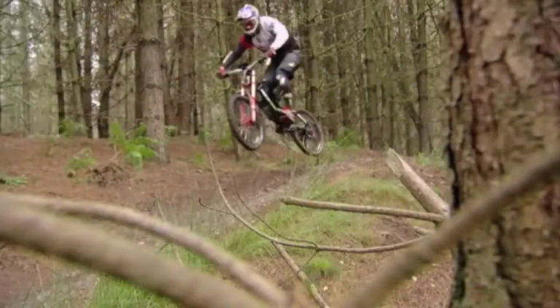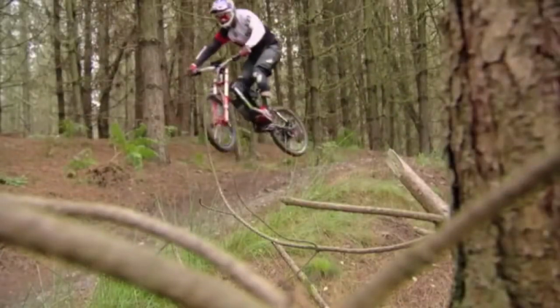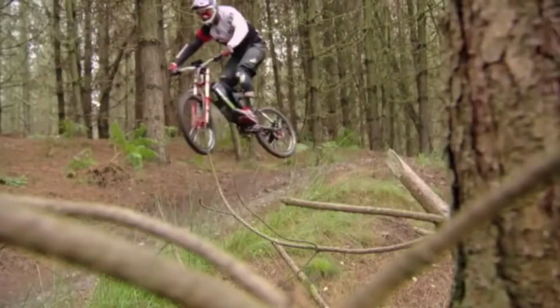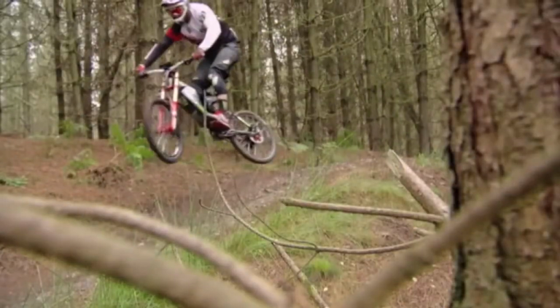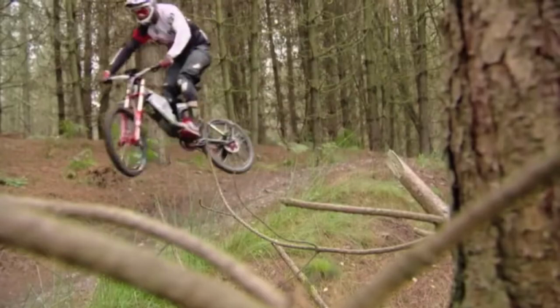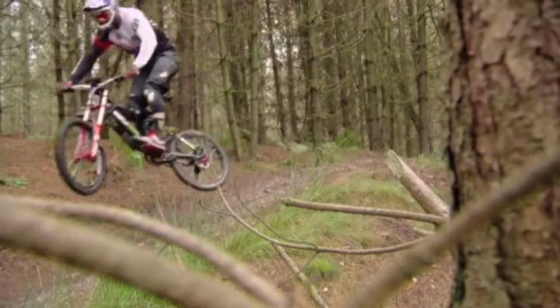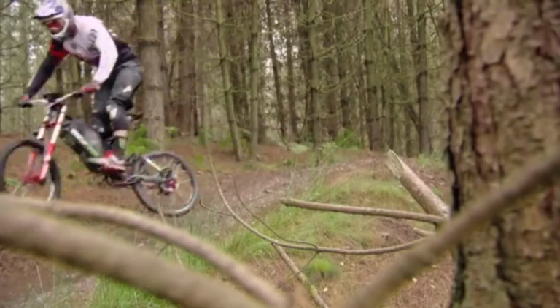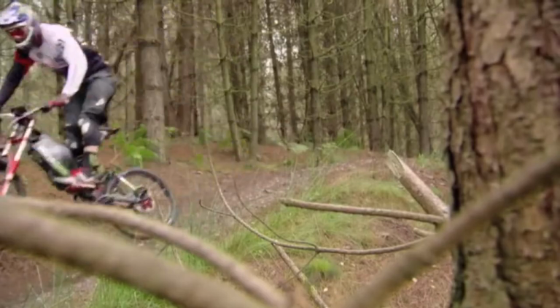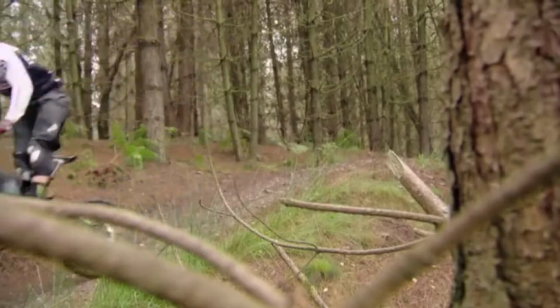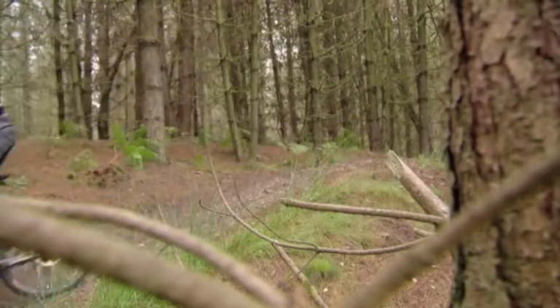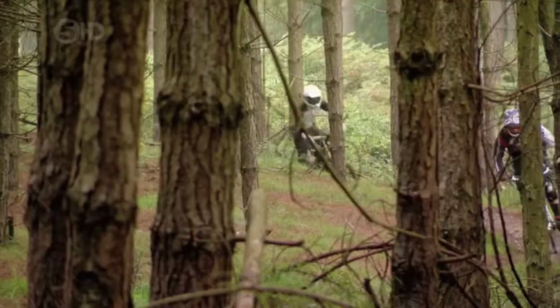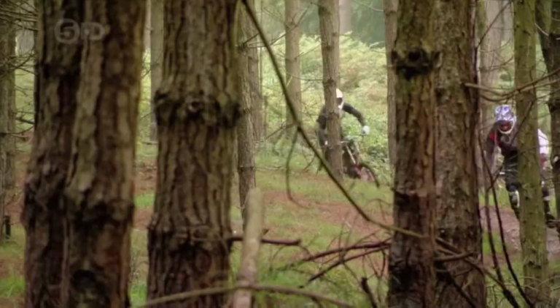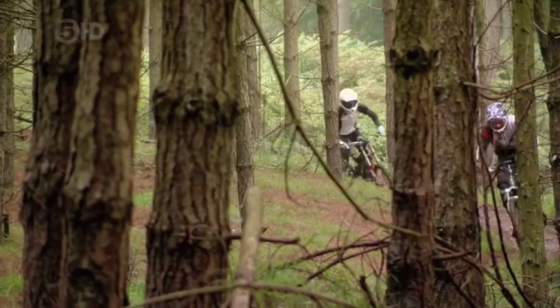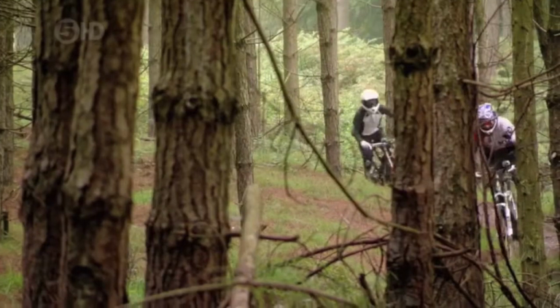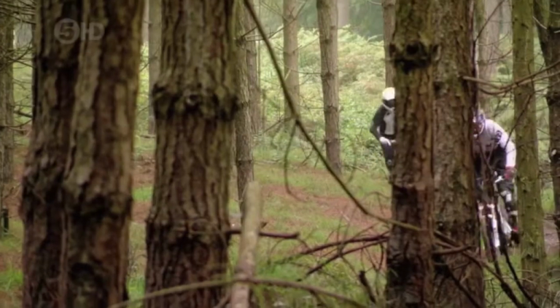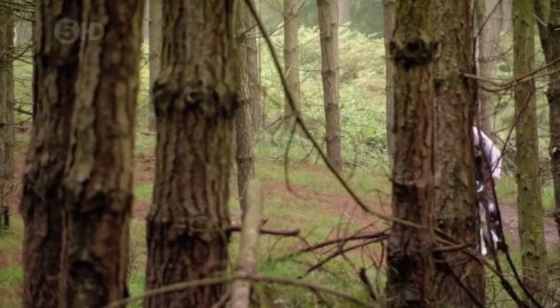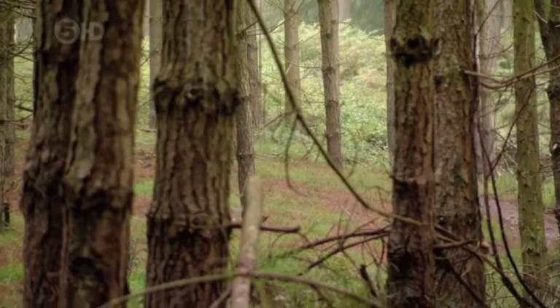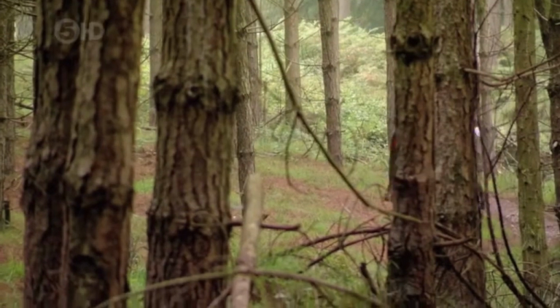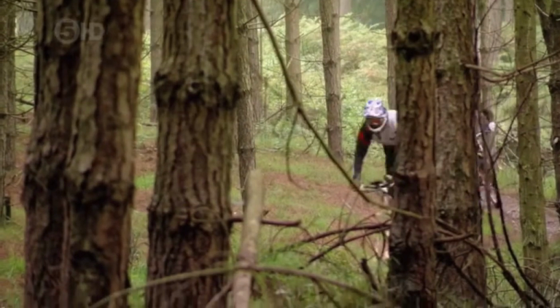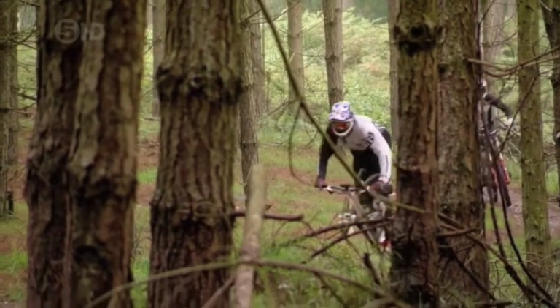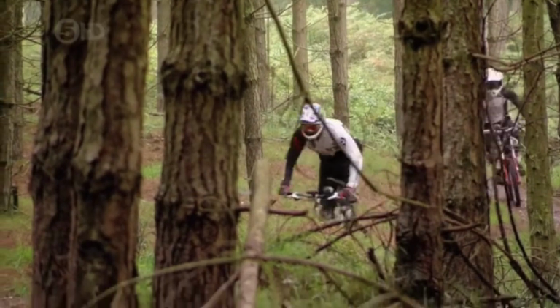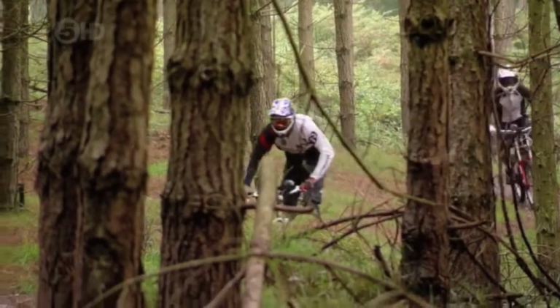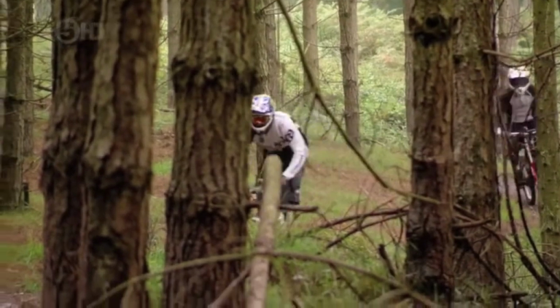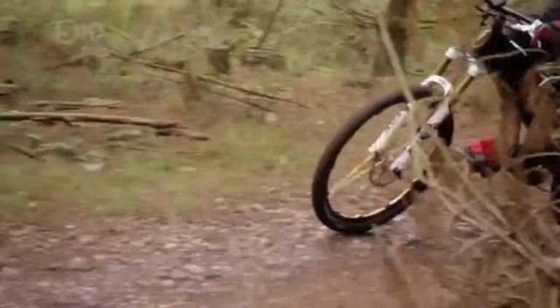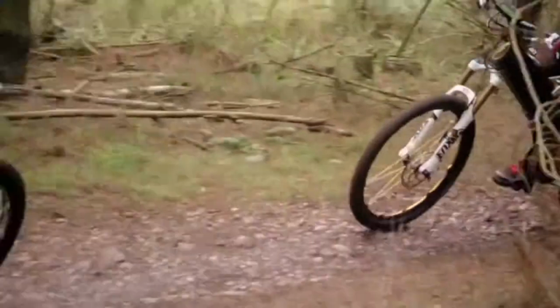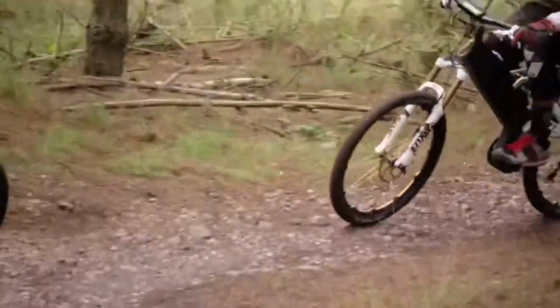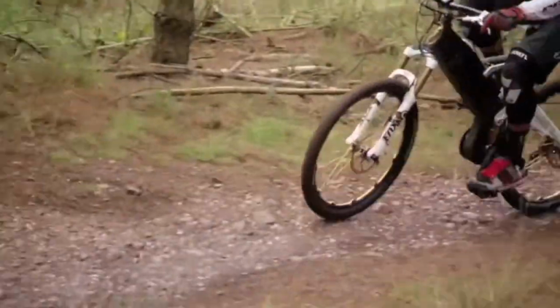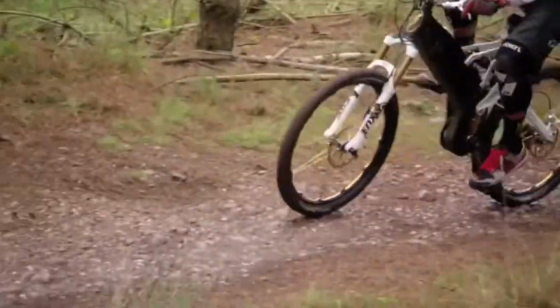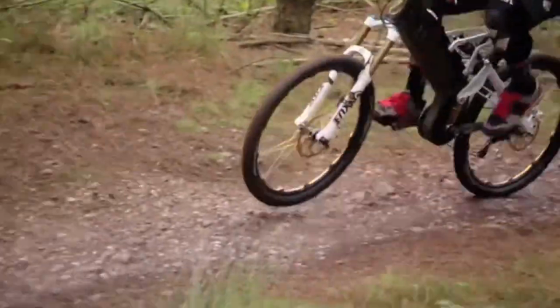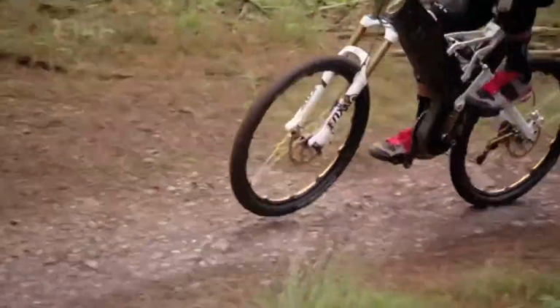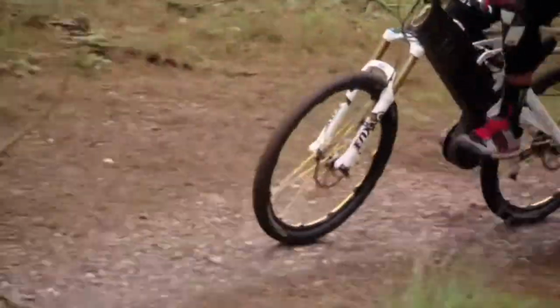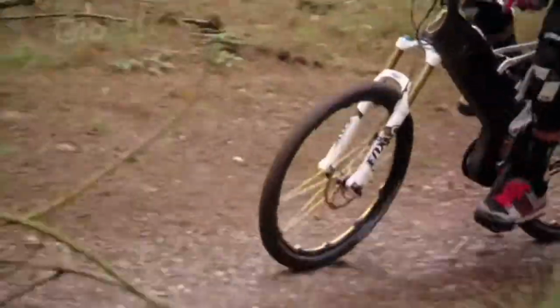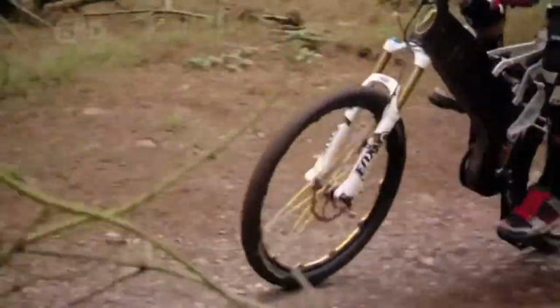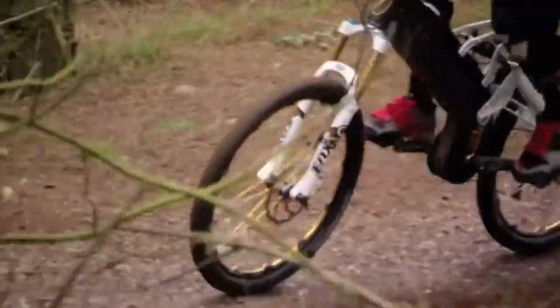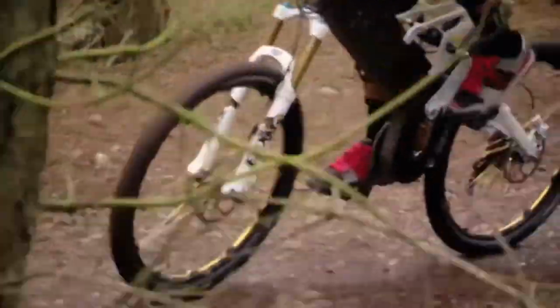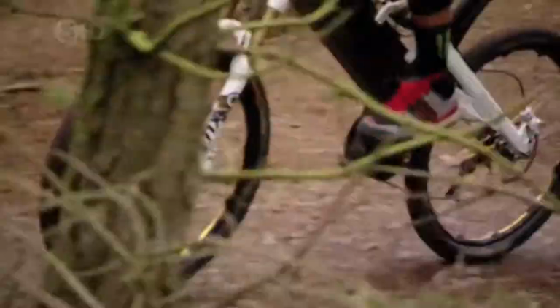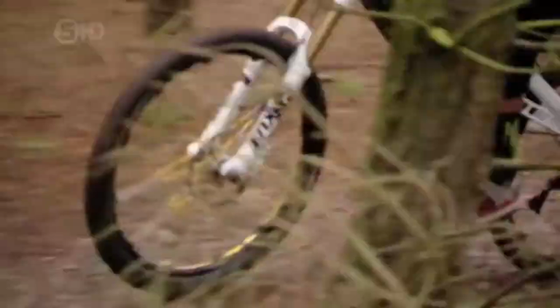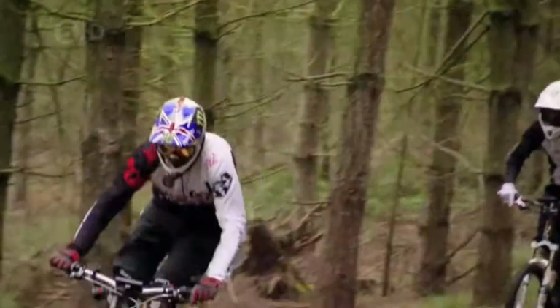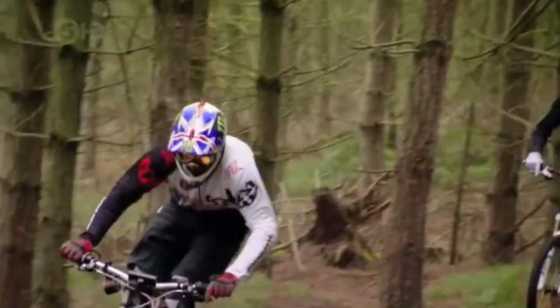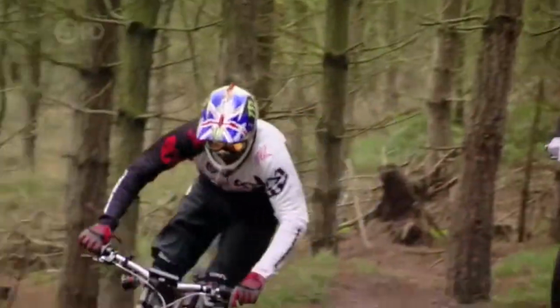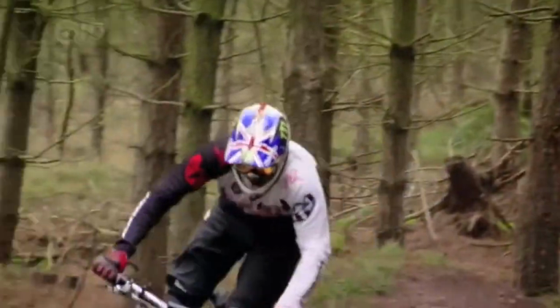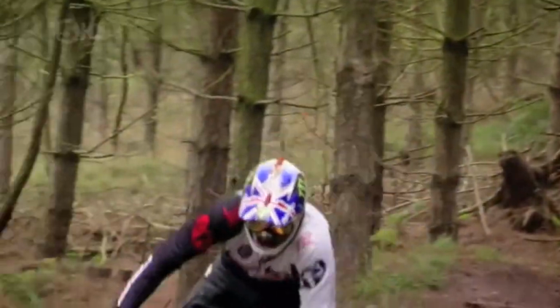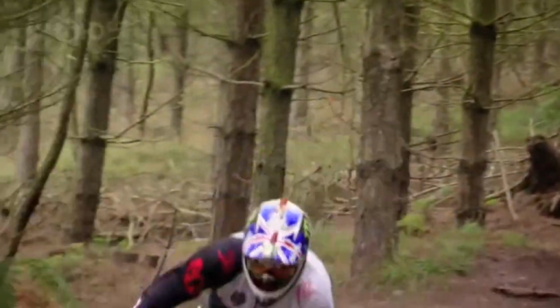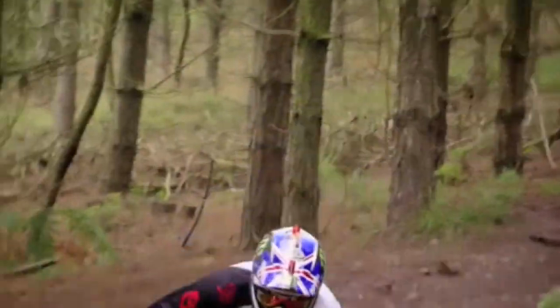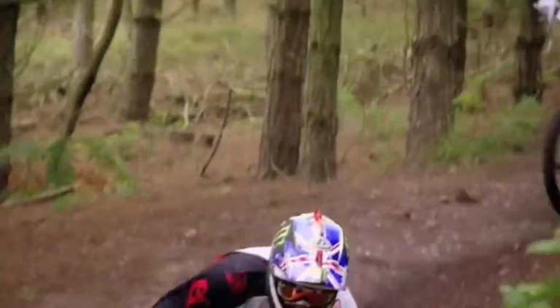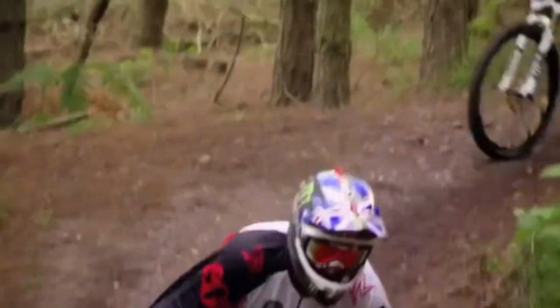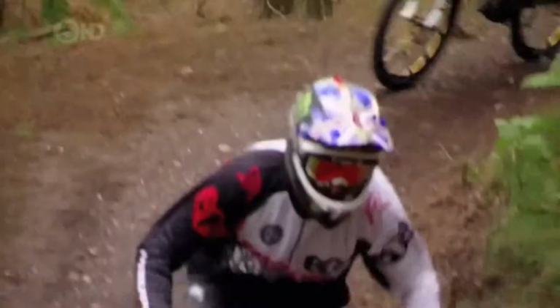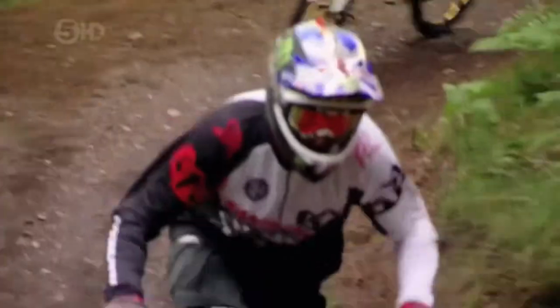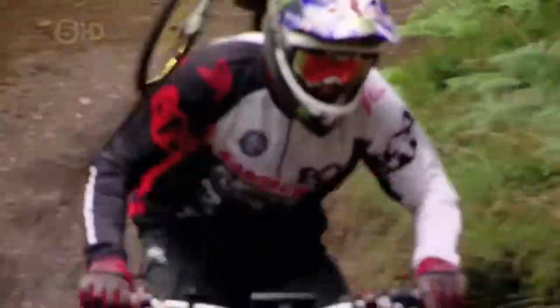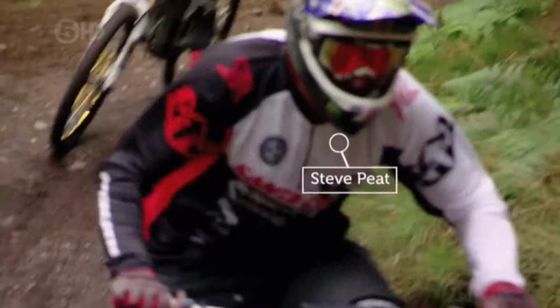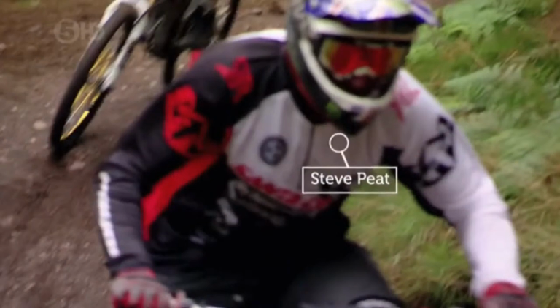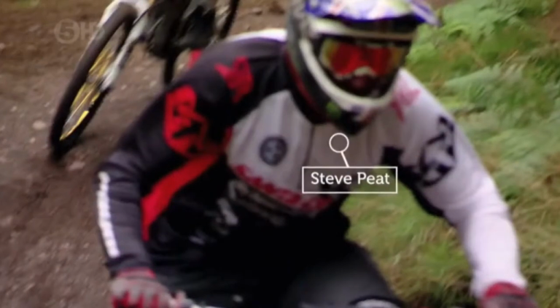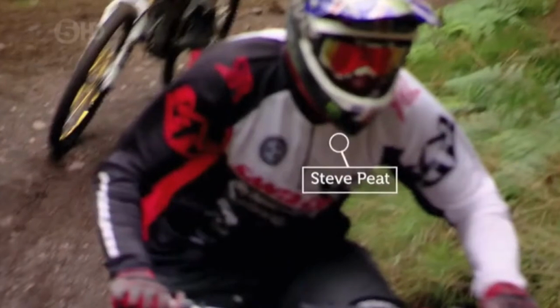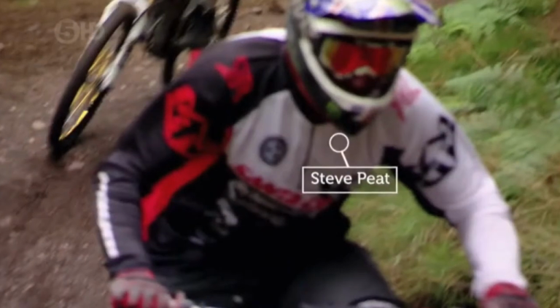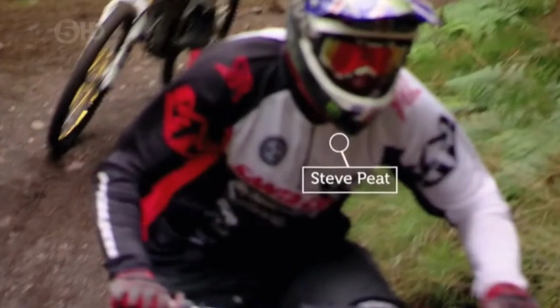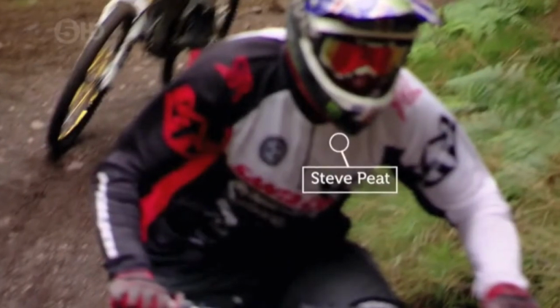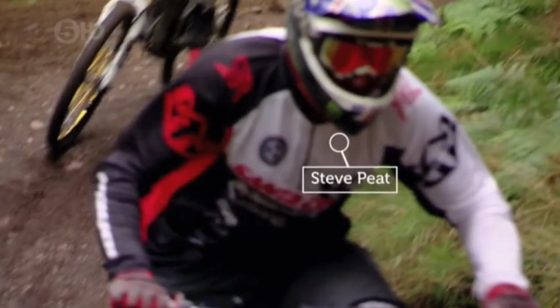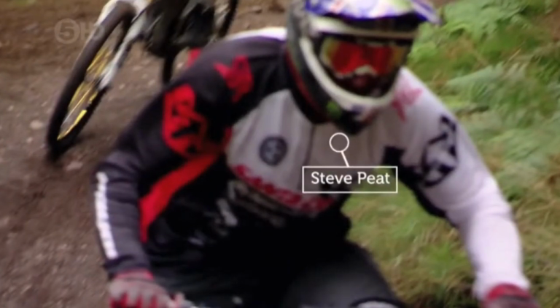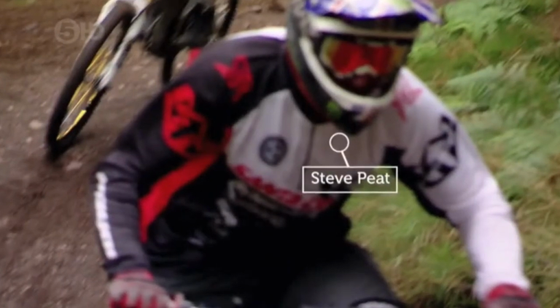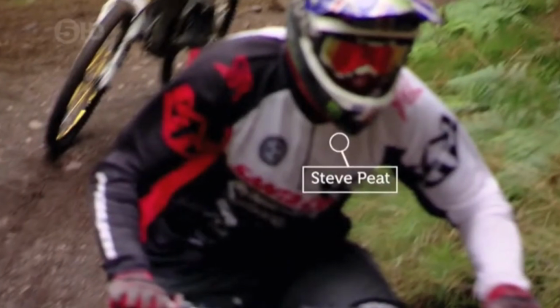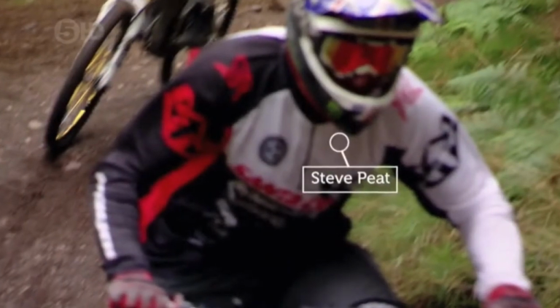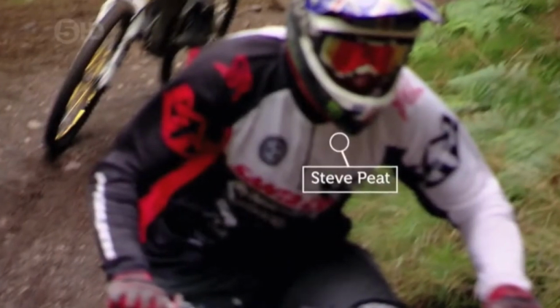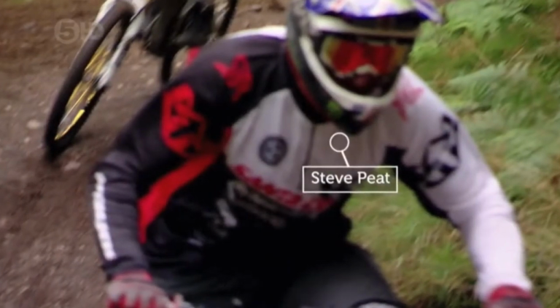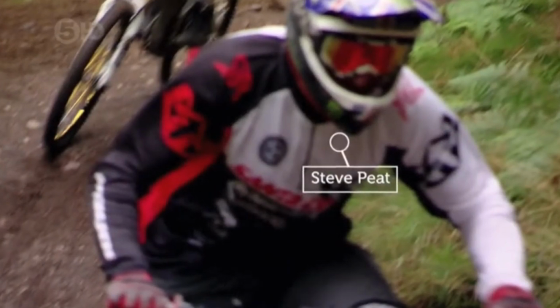To help me put these bikes through their paces, I've been joined by former downhill world champion Steve Peet.